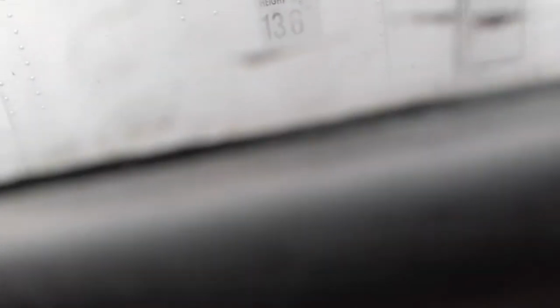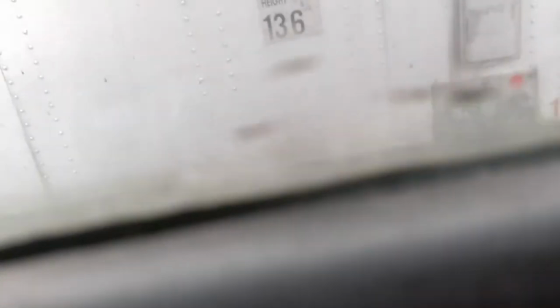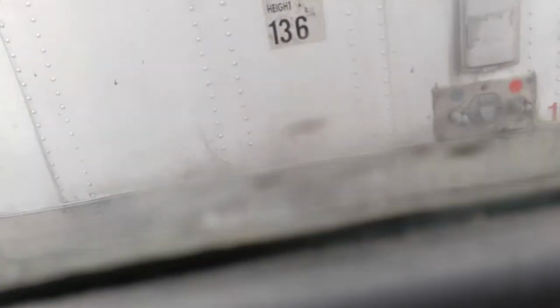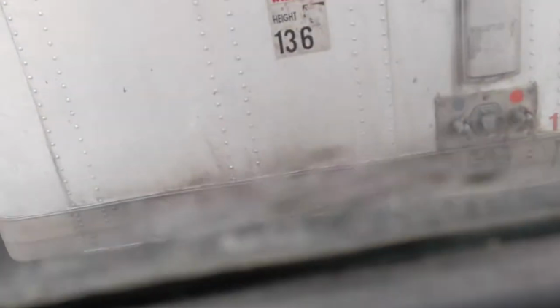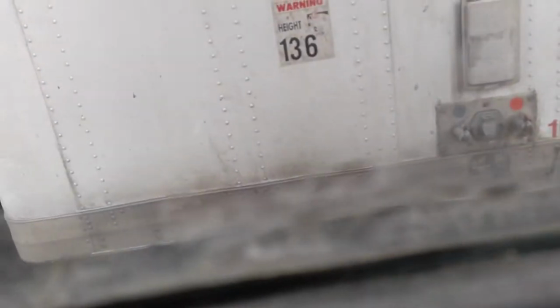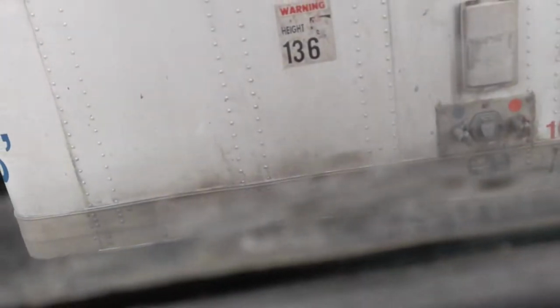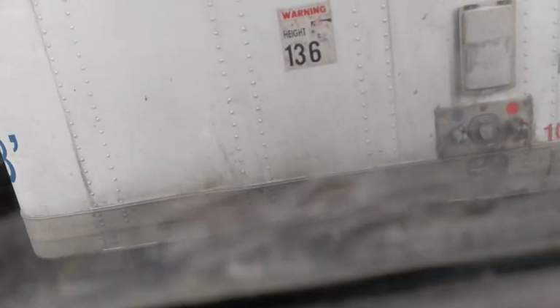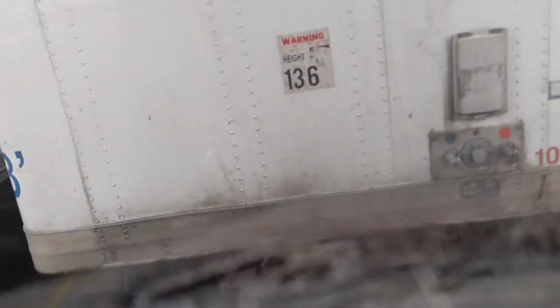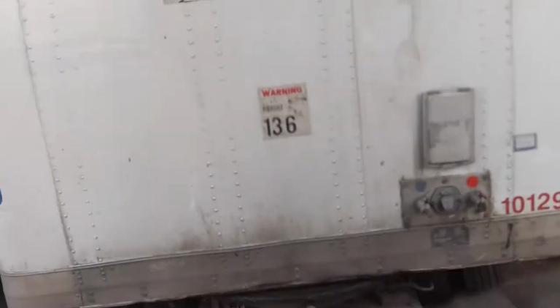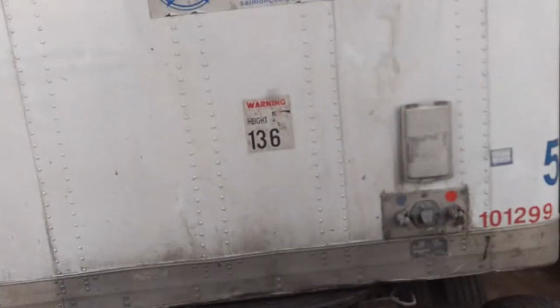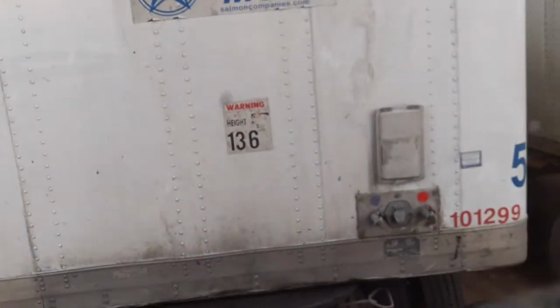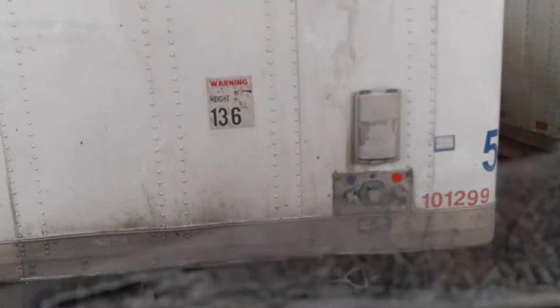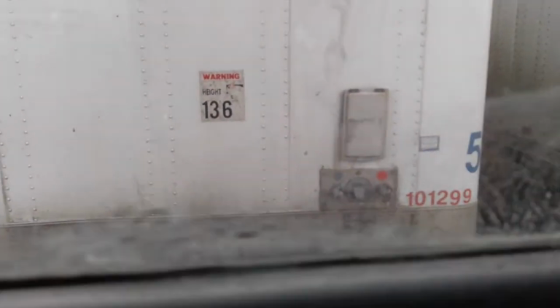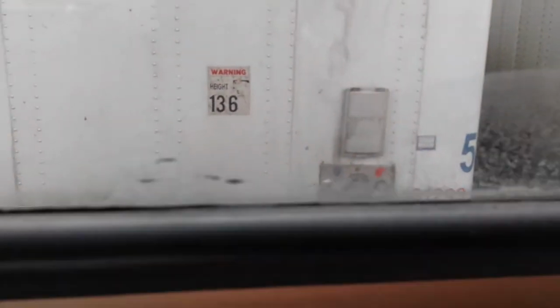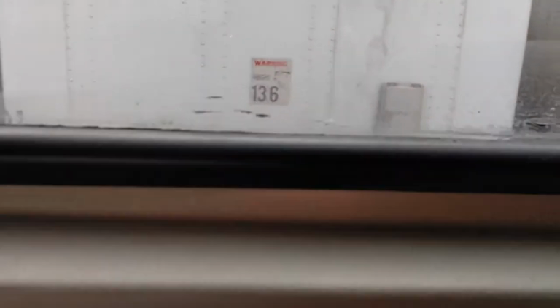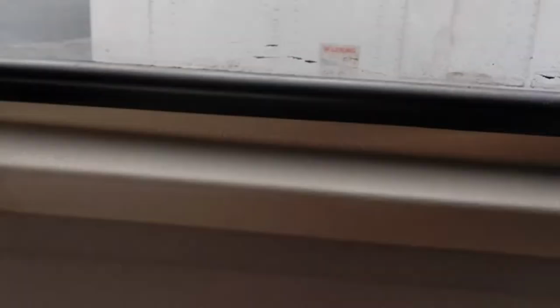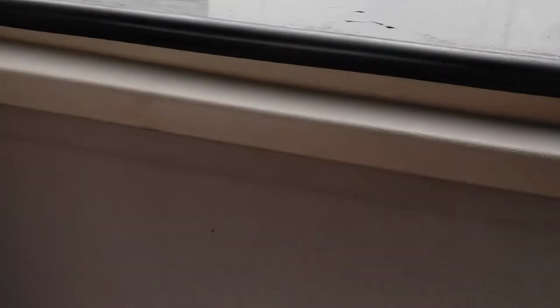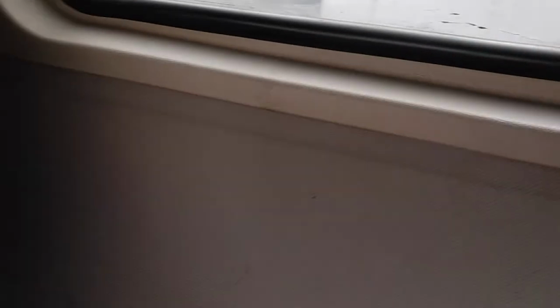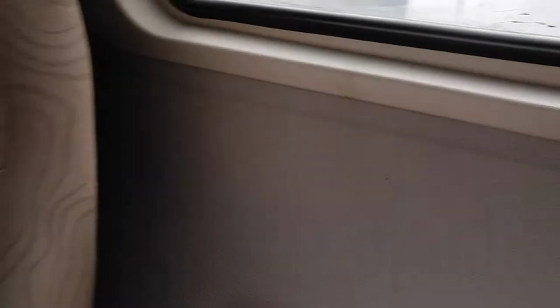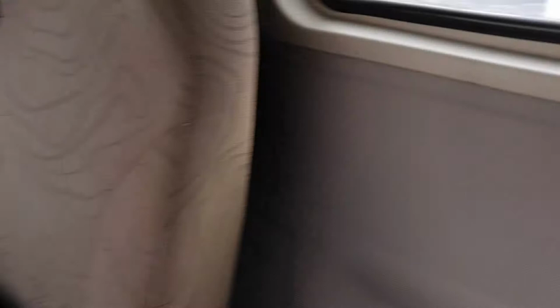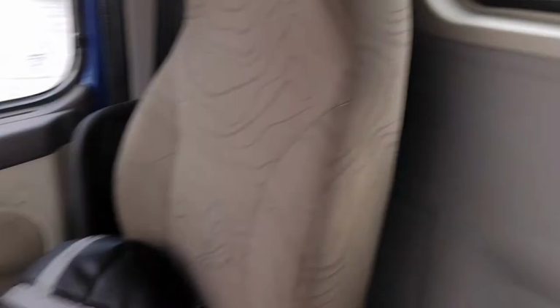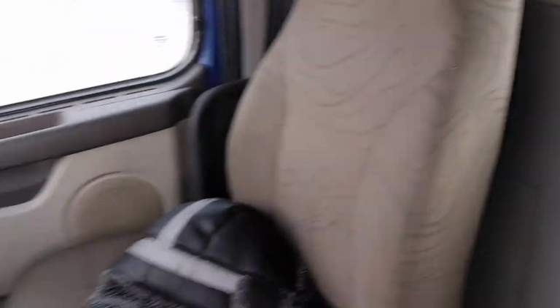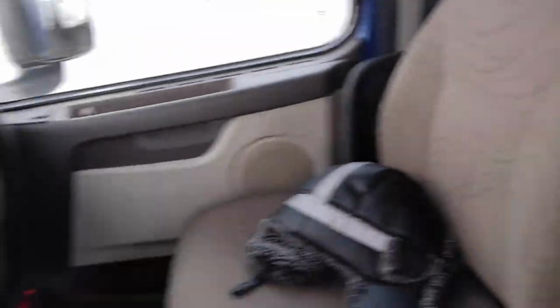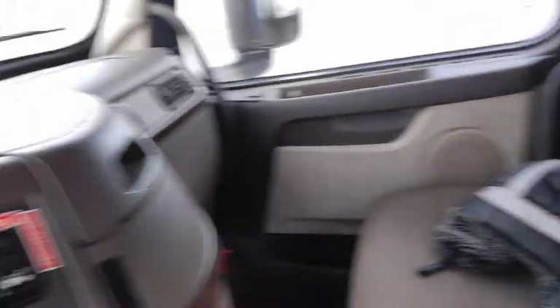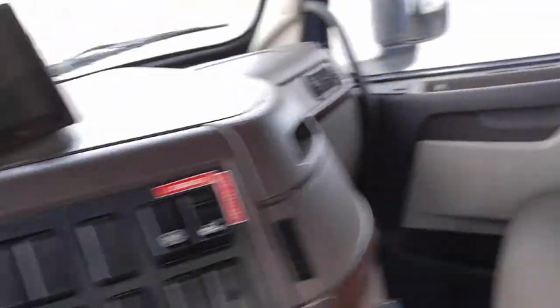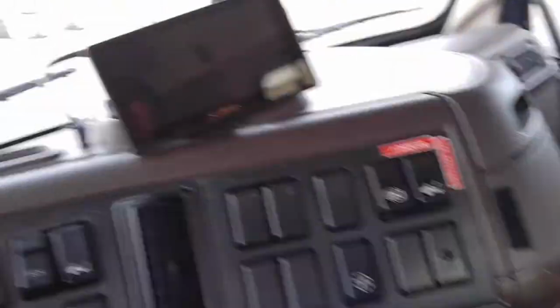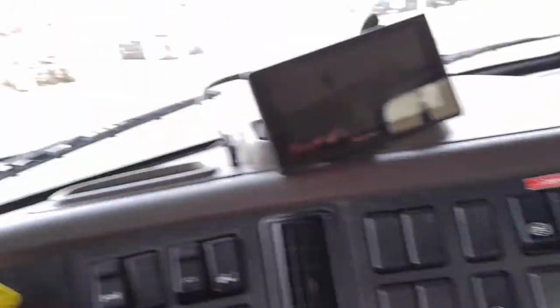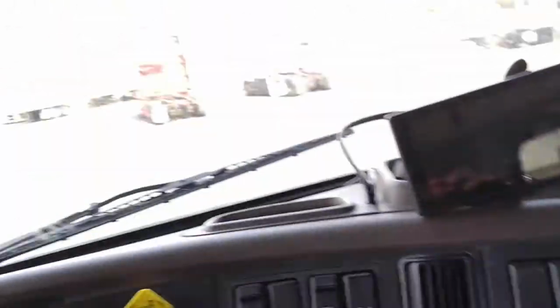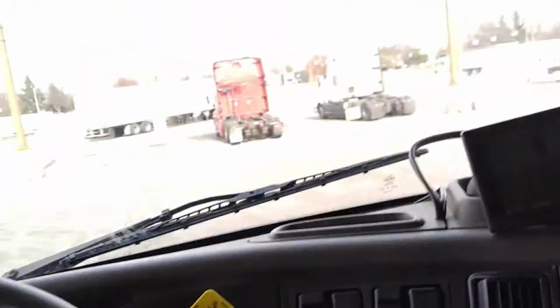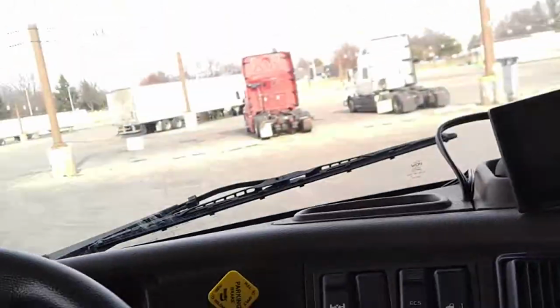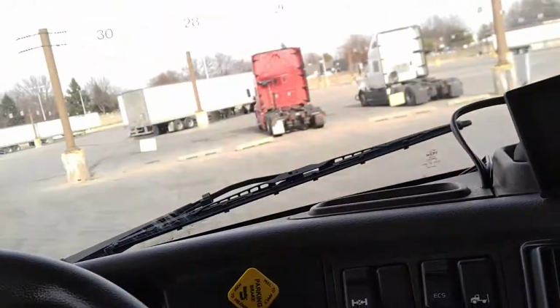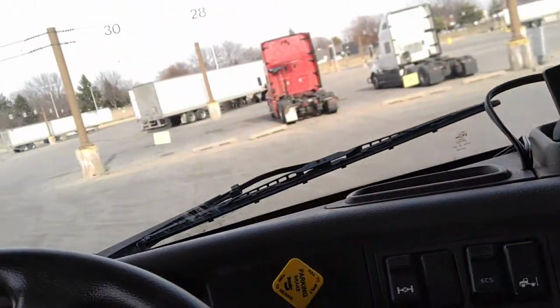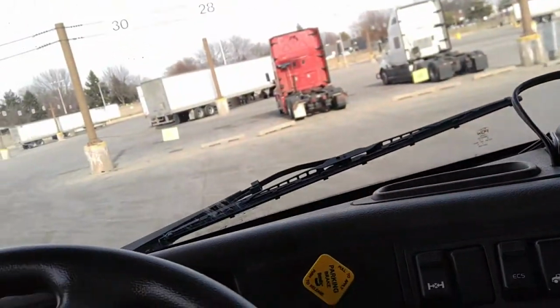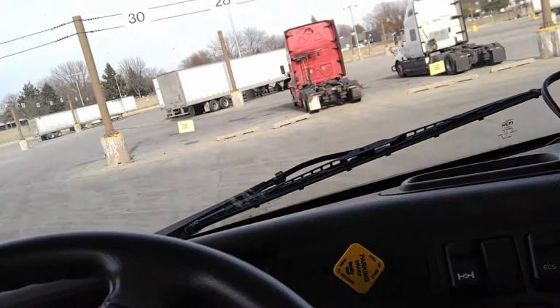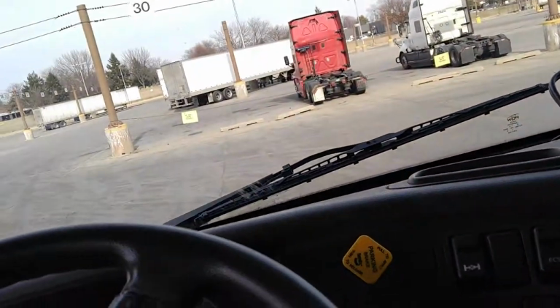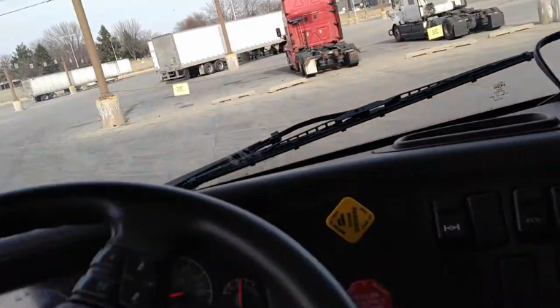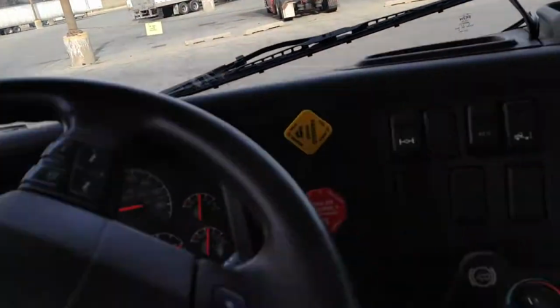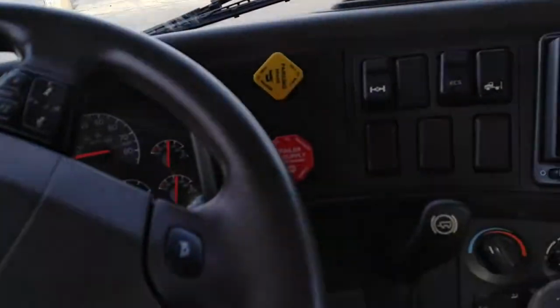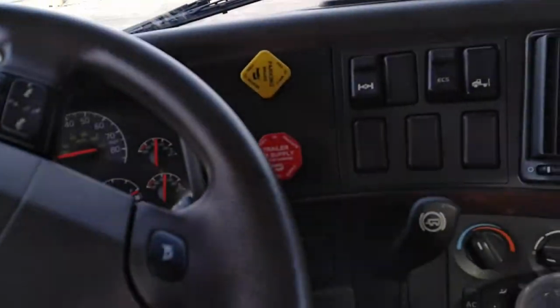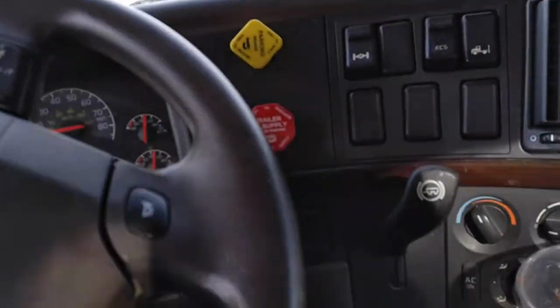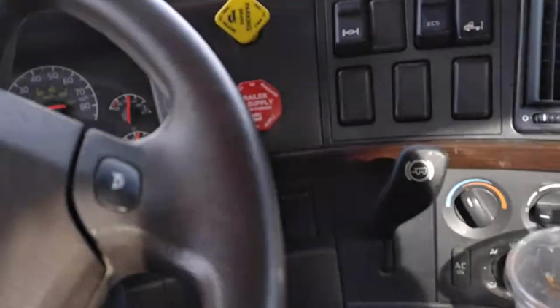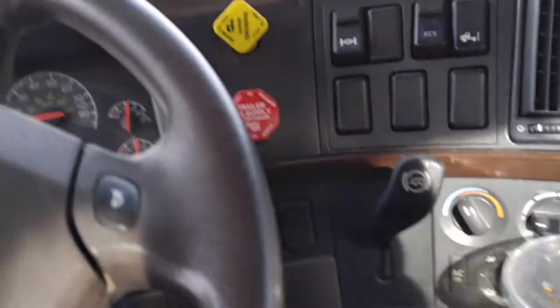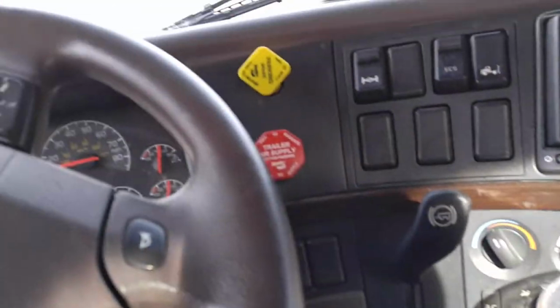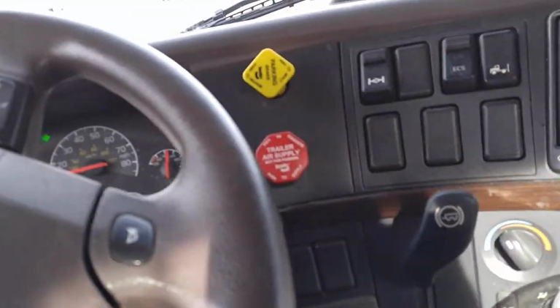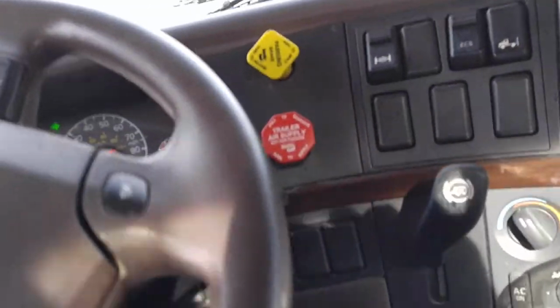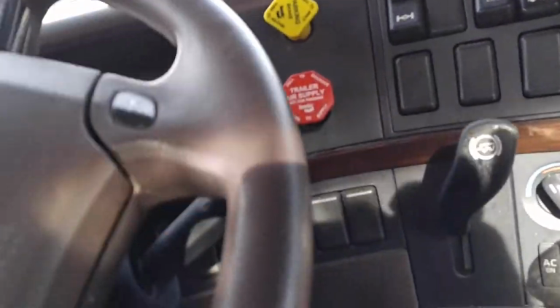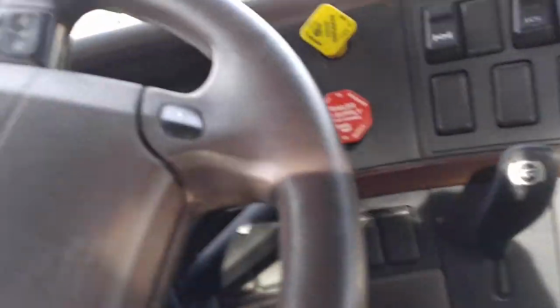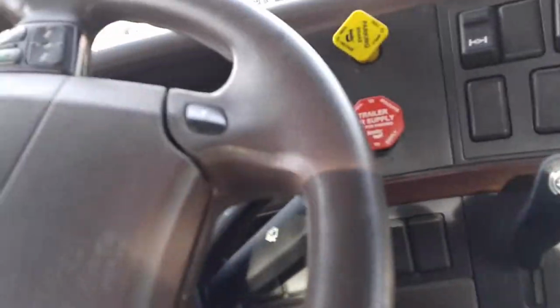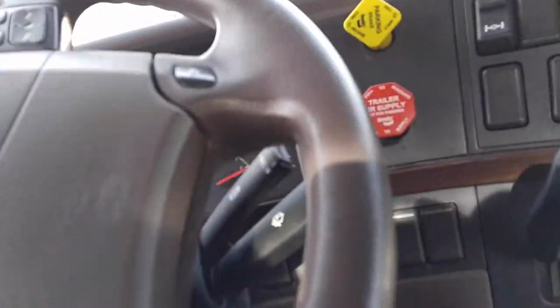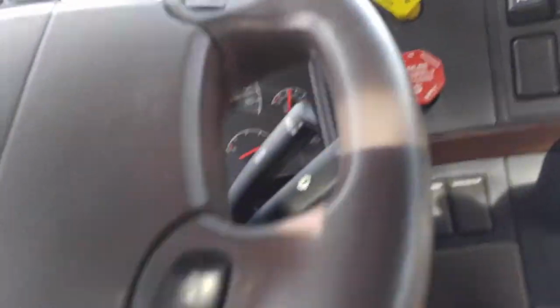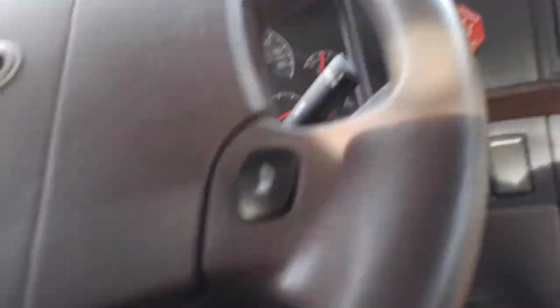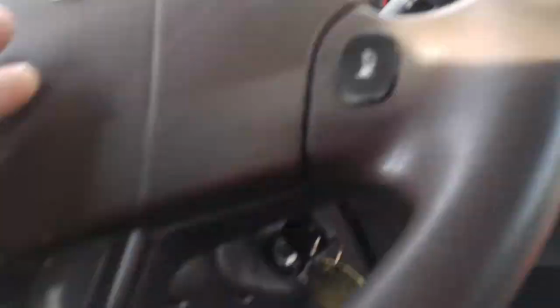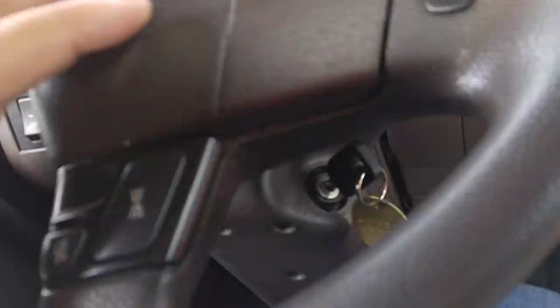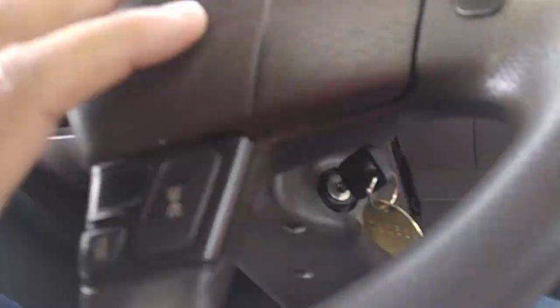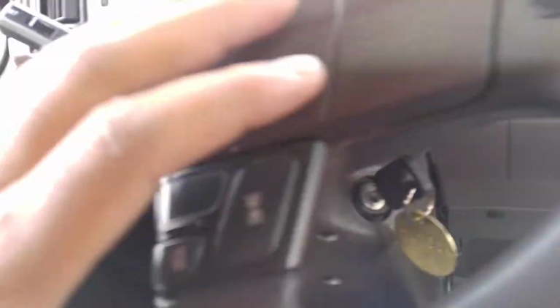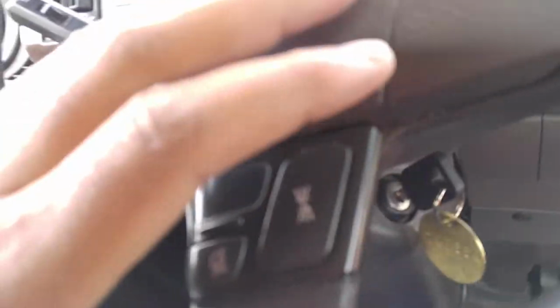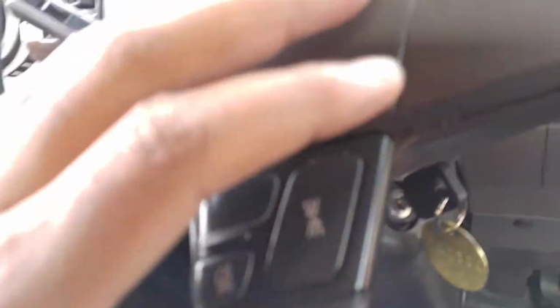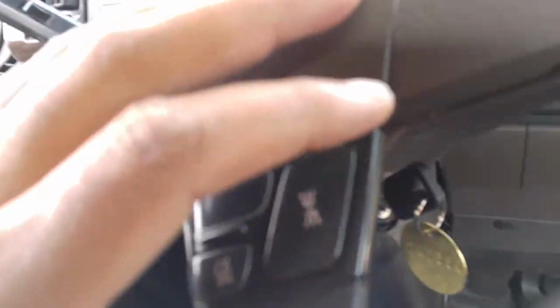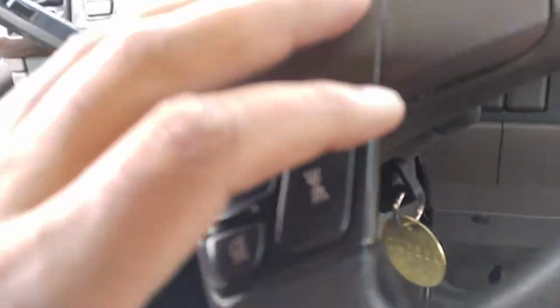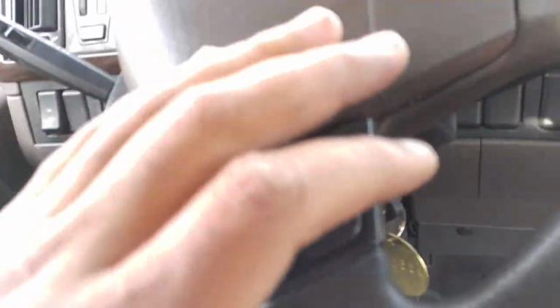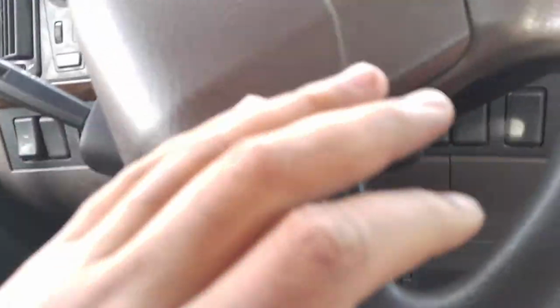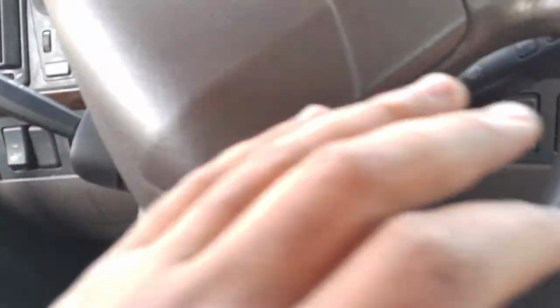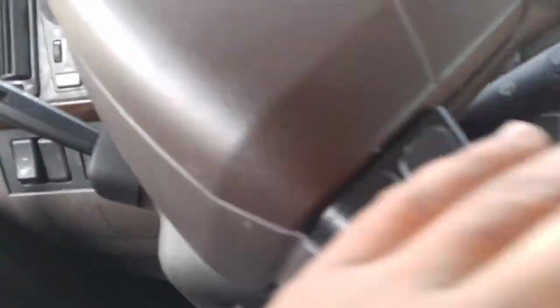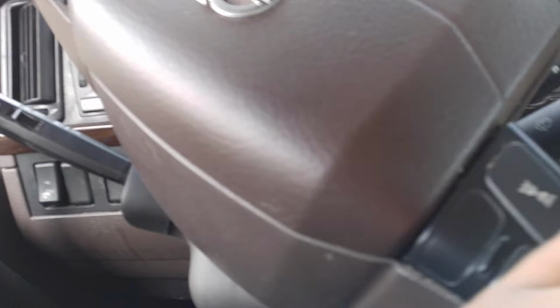And as you see I'm about to pull away from the trailer — like butter. That is a beautiful thing, driver. That is a beautiful thing.